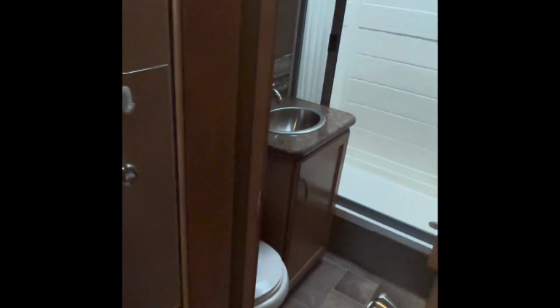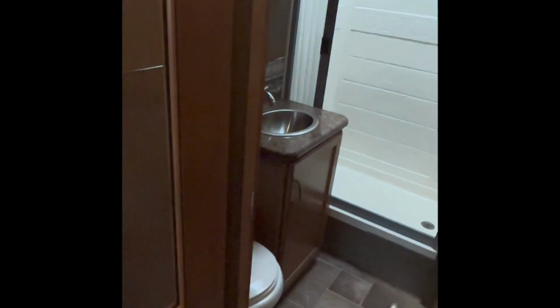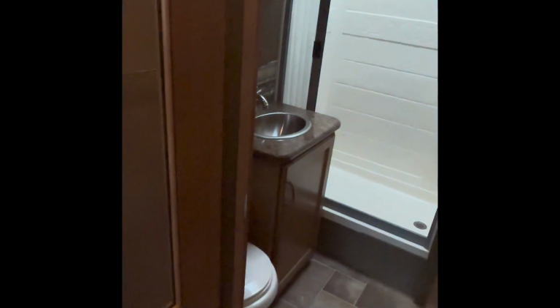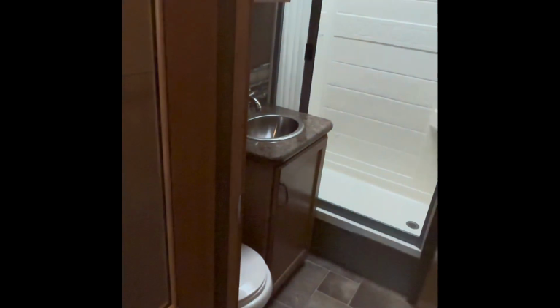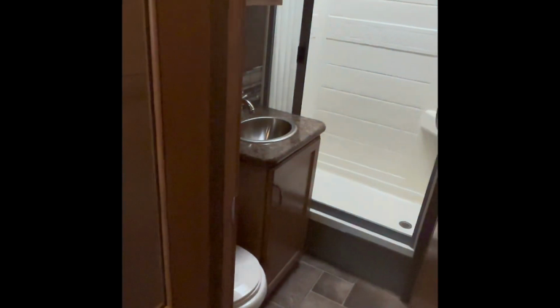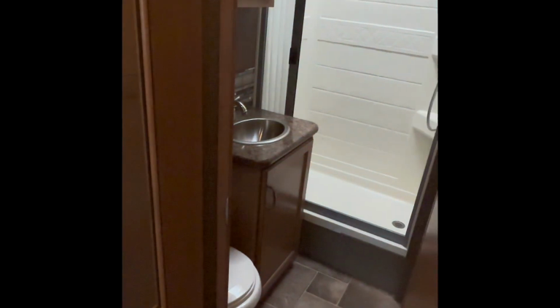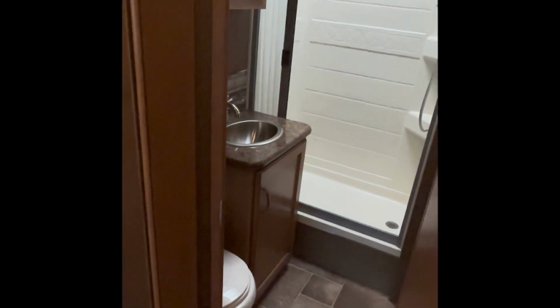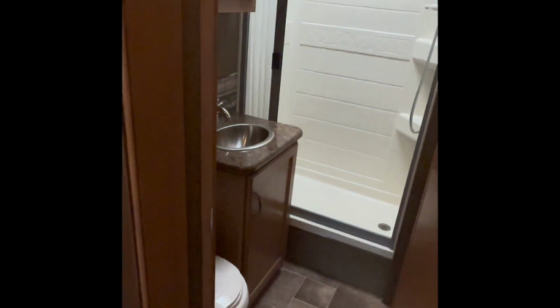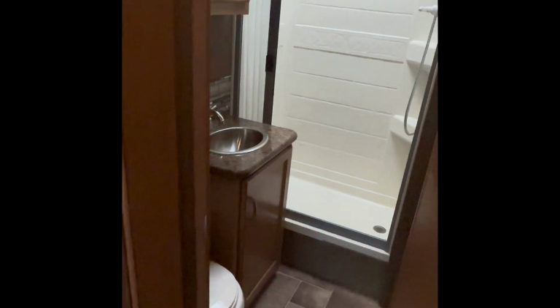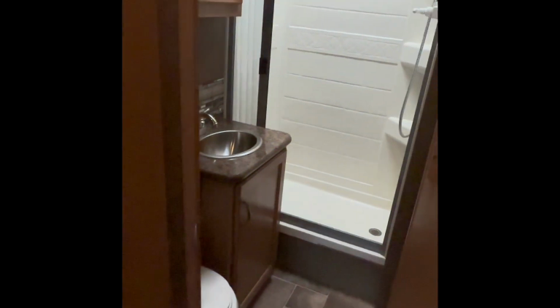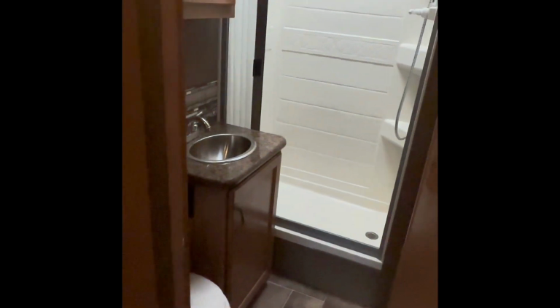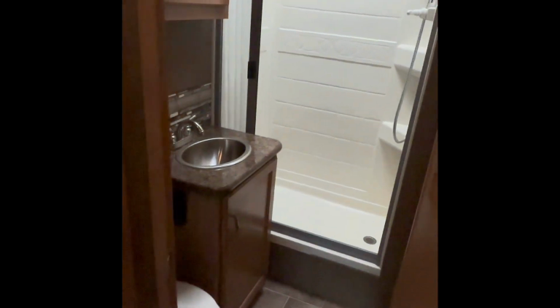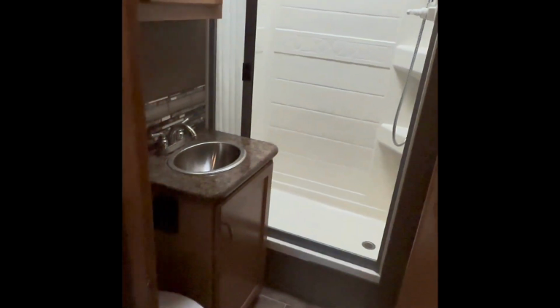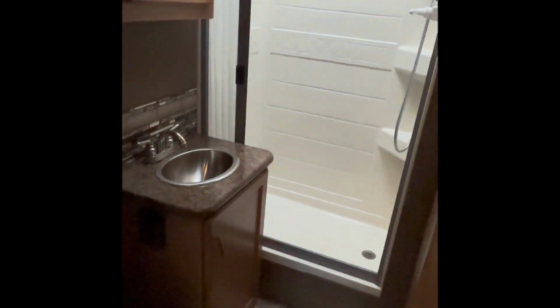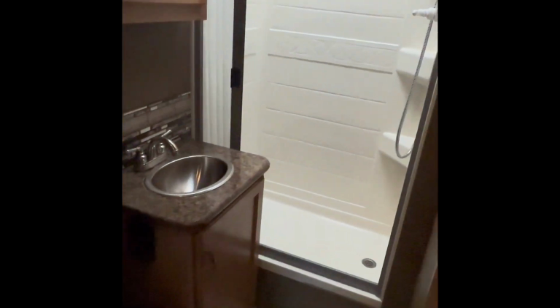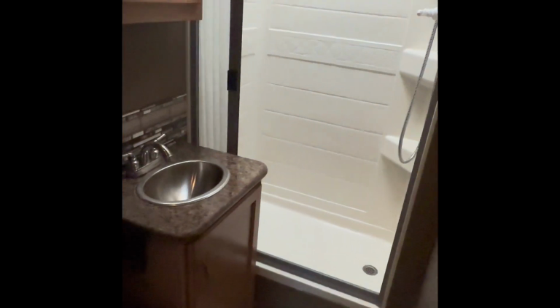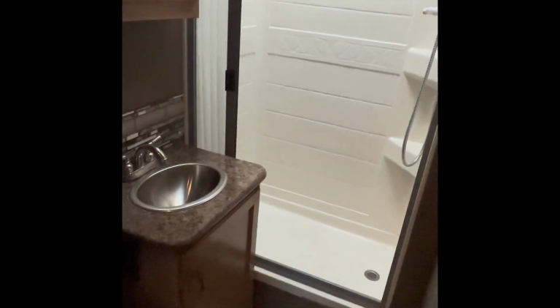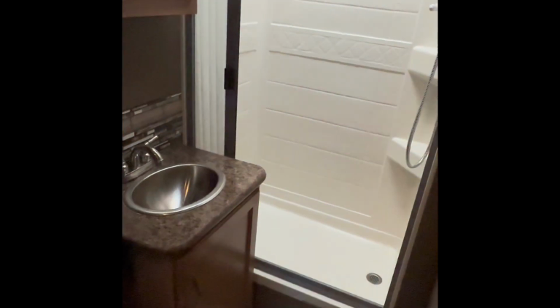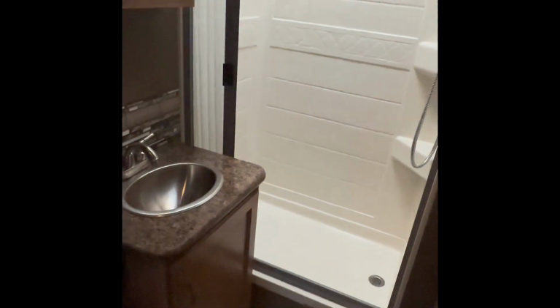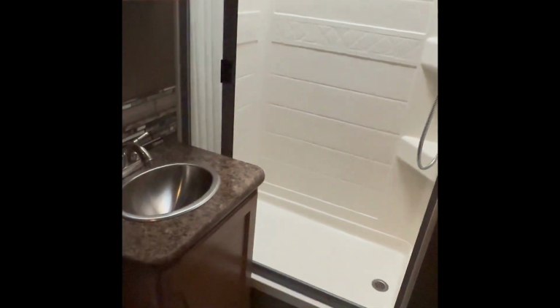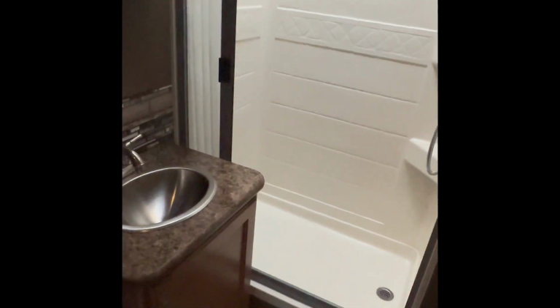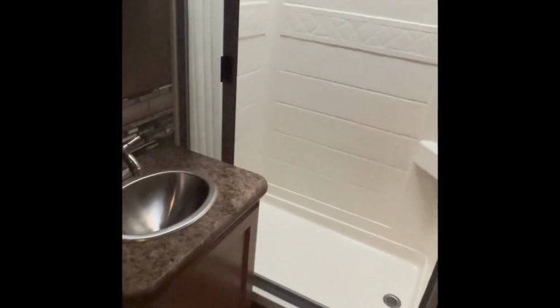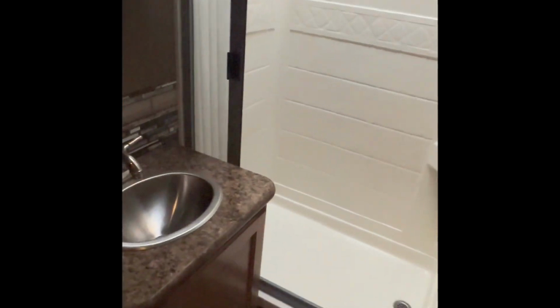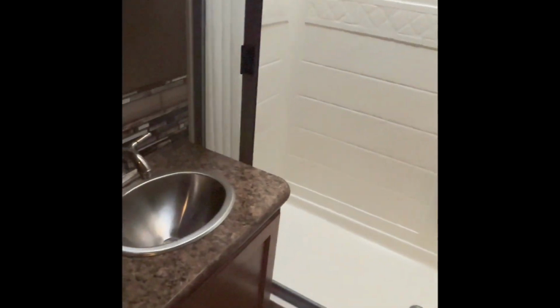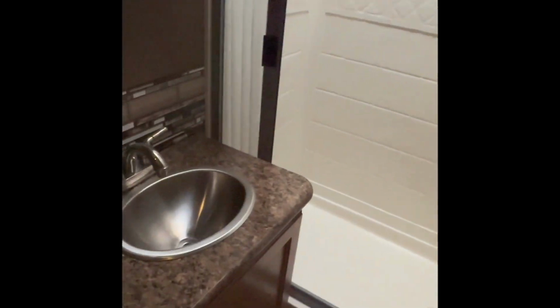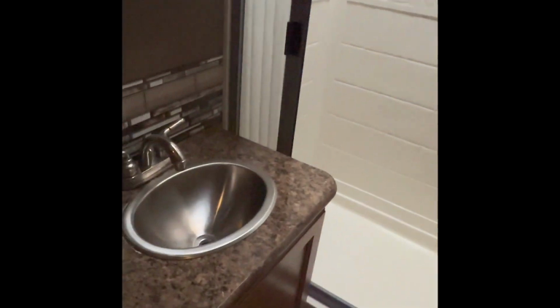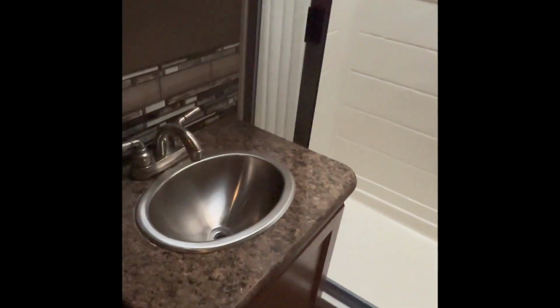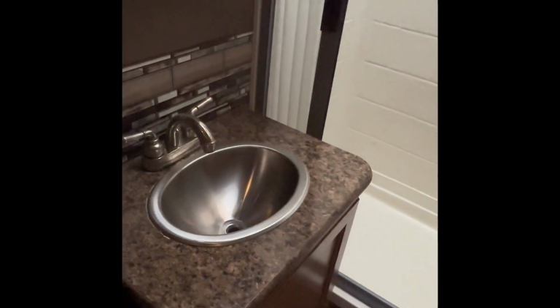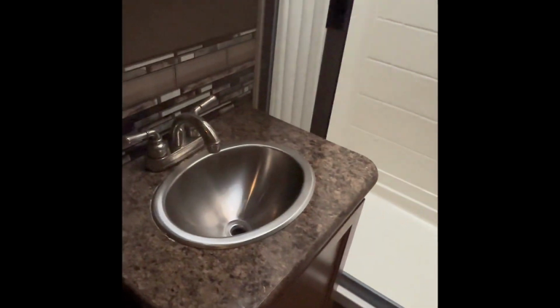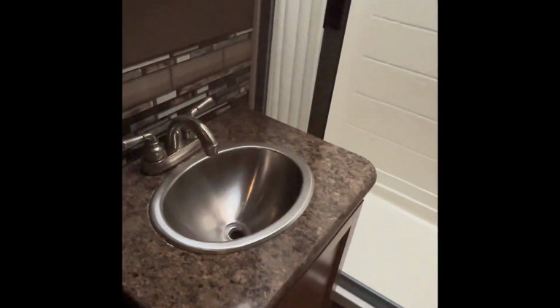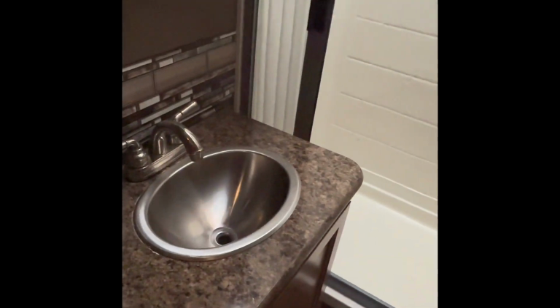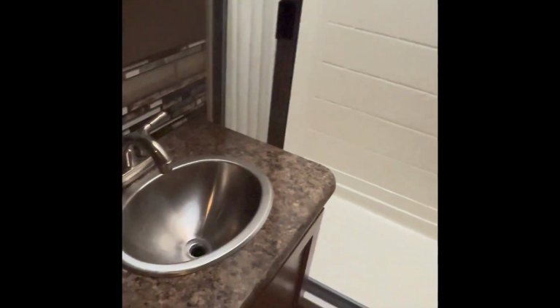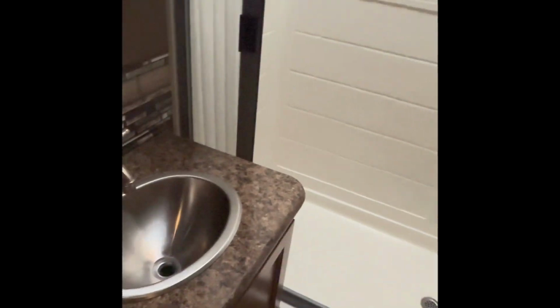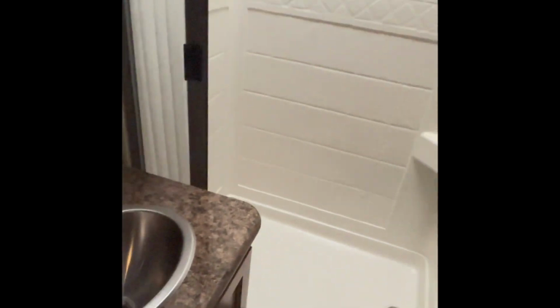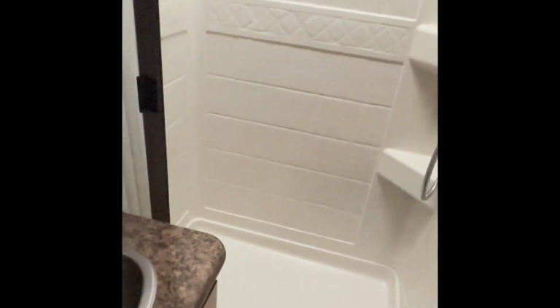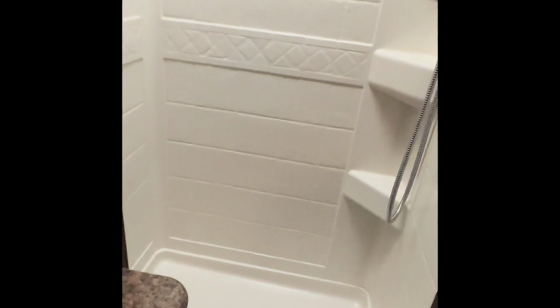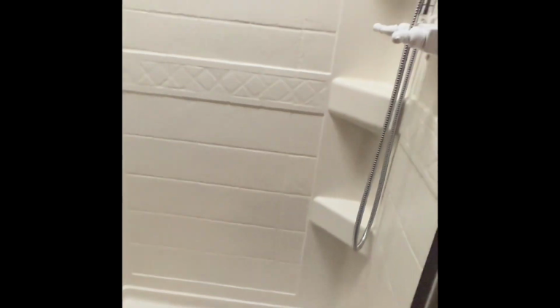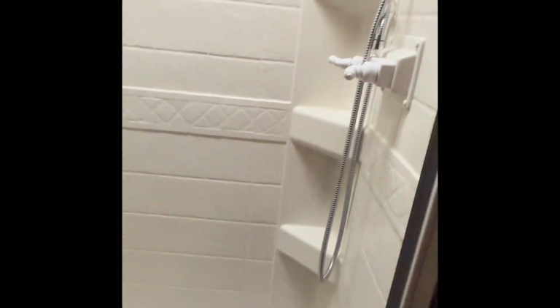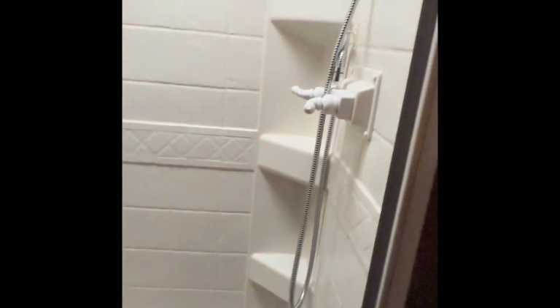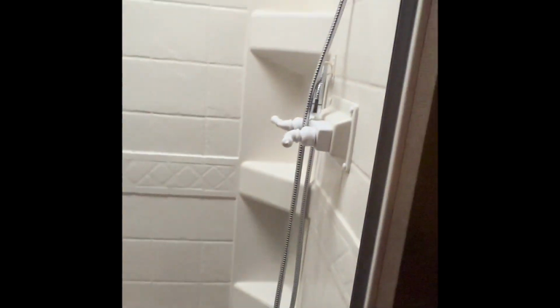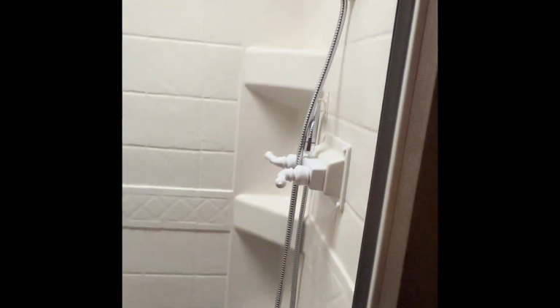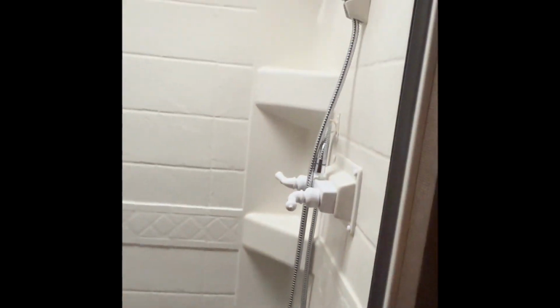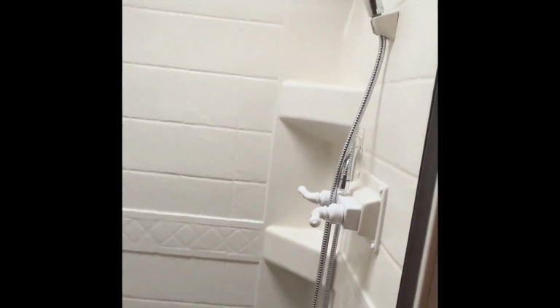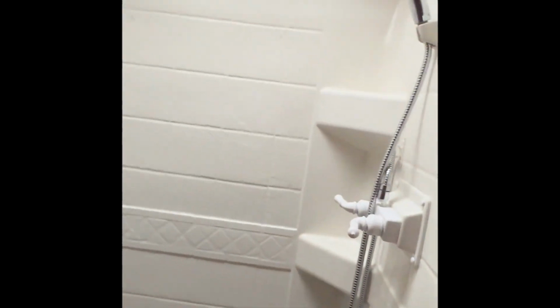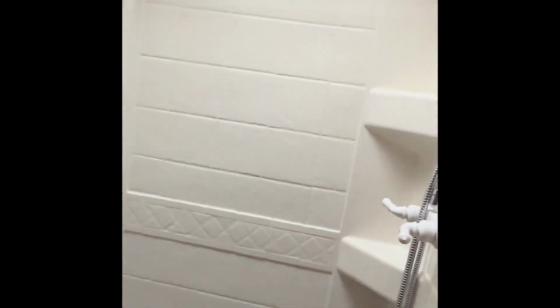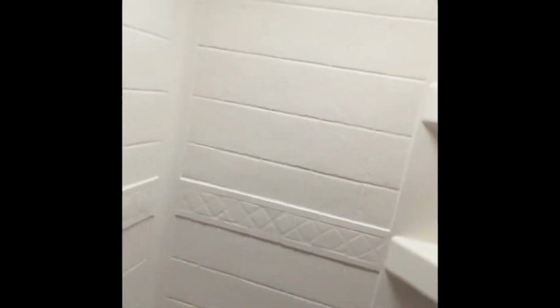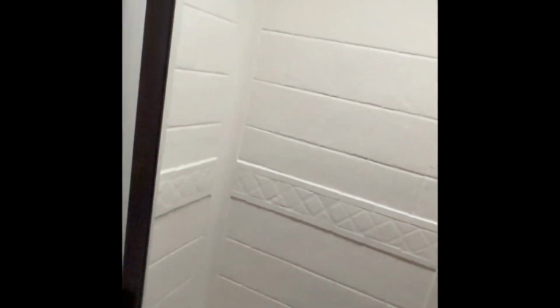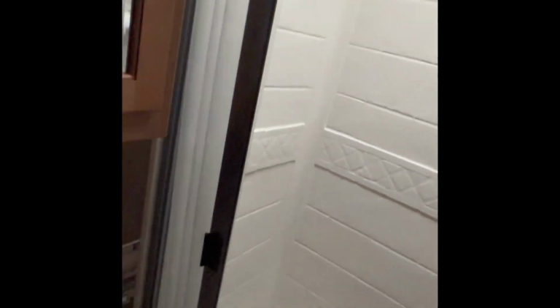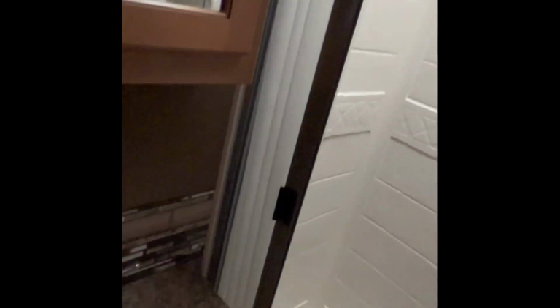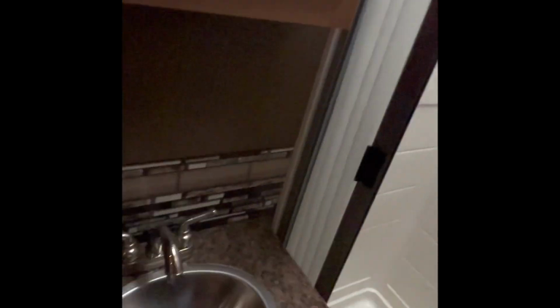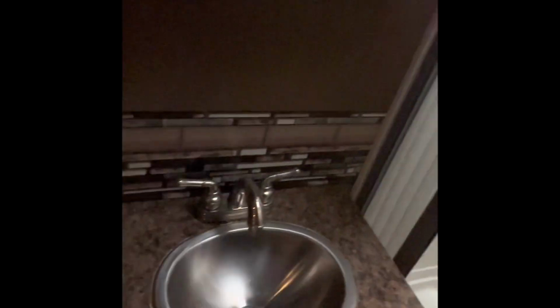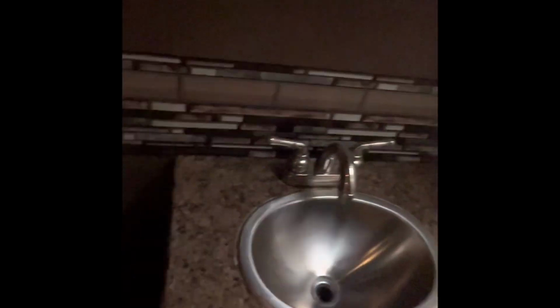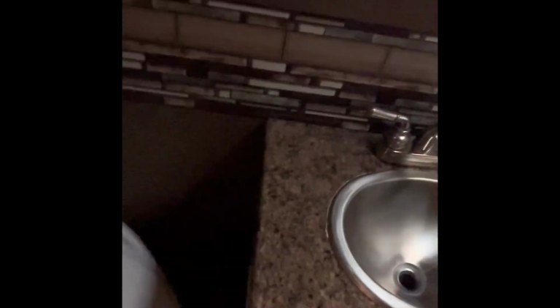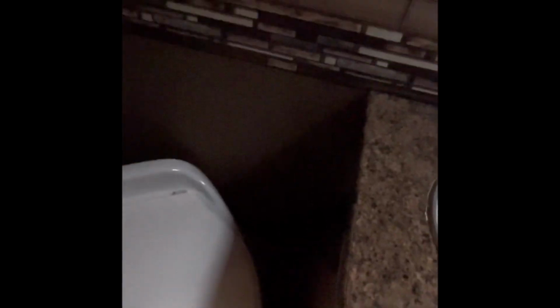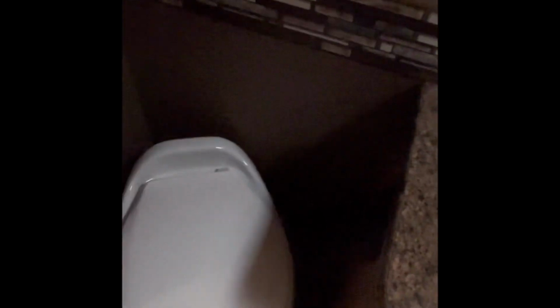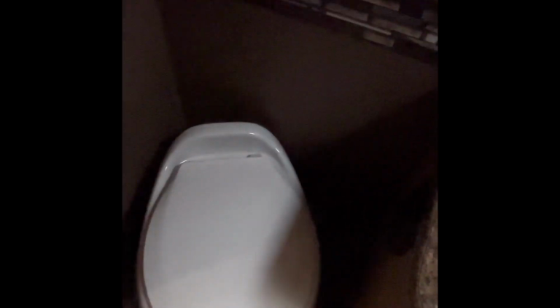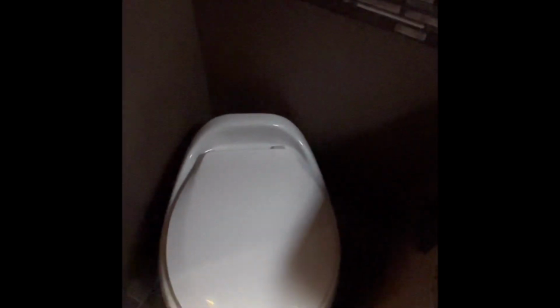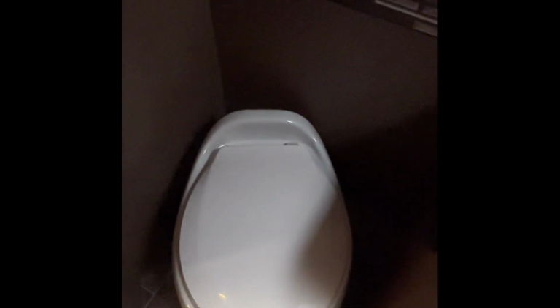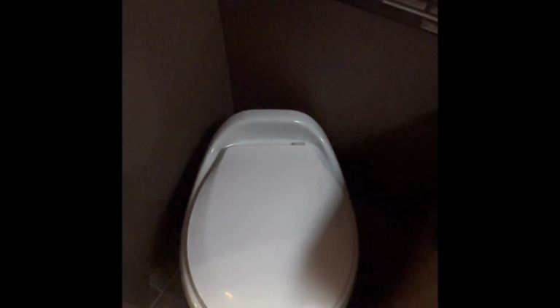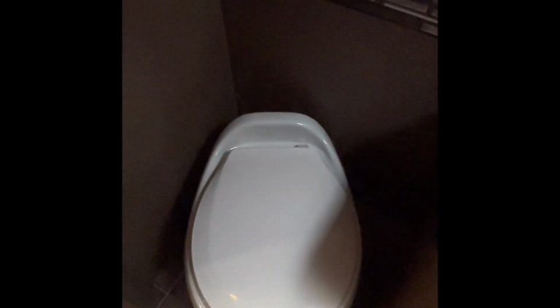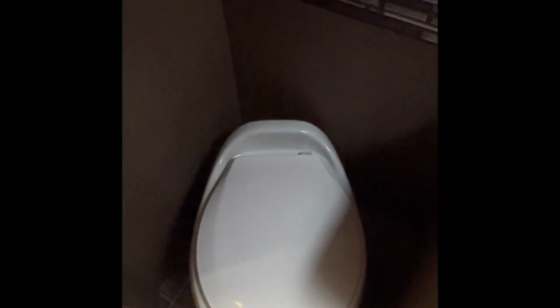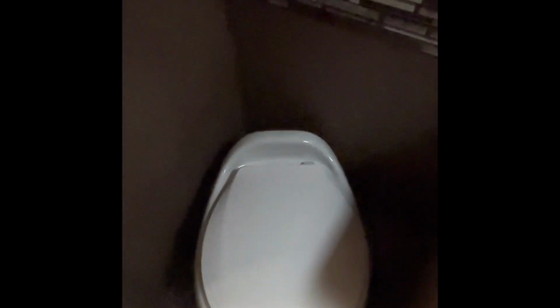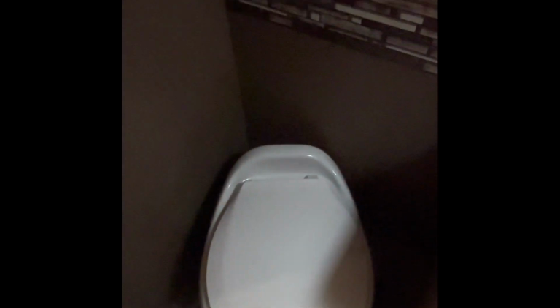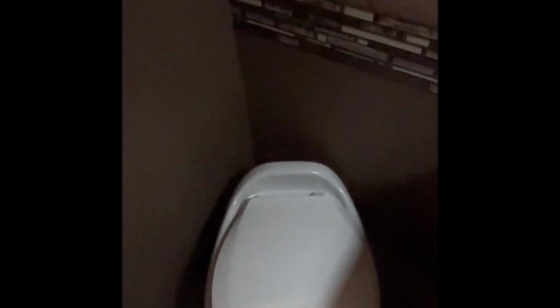And then here's the bathroom. Got your sink, got your shower, and you got your toilet, of course.